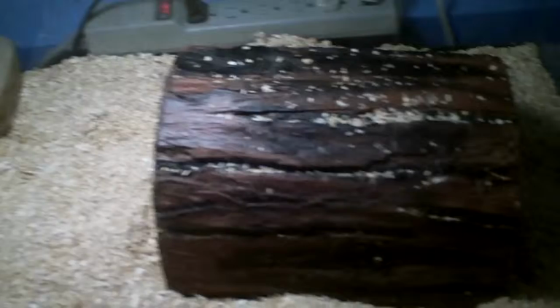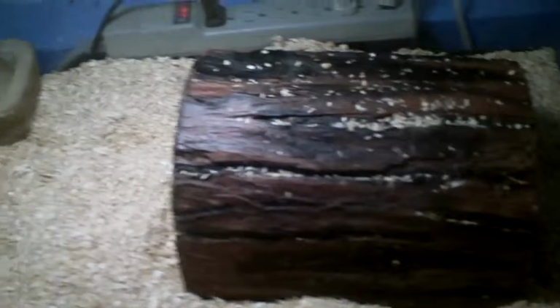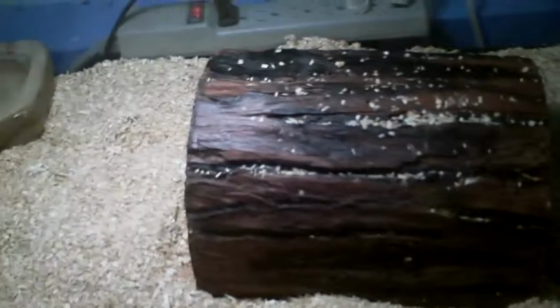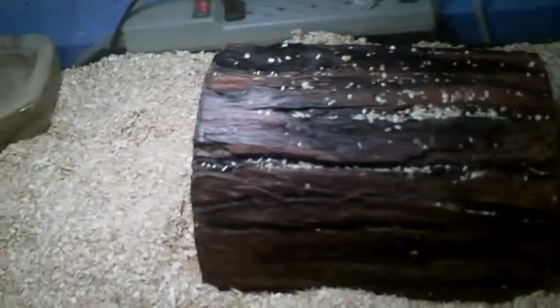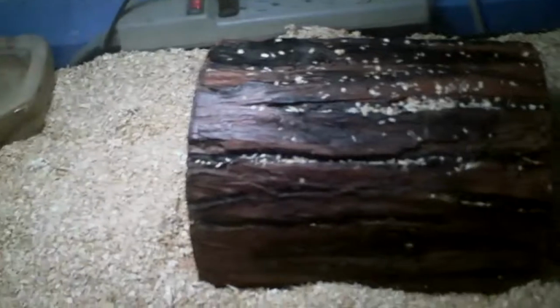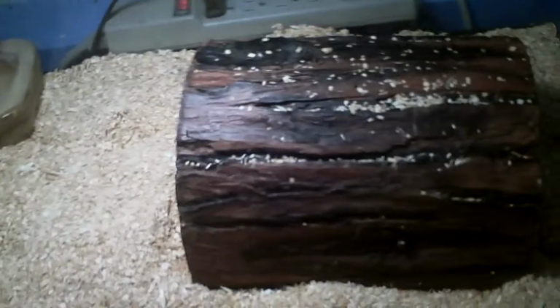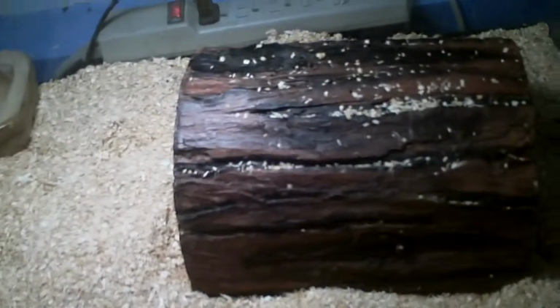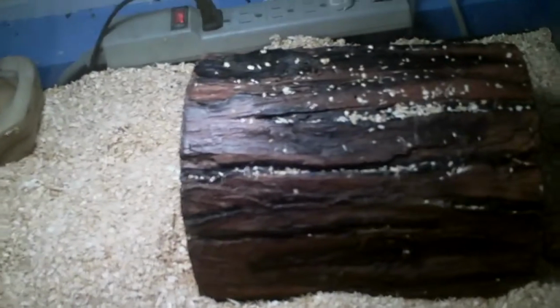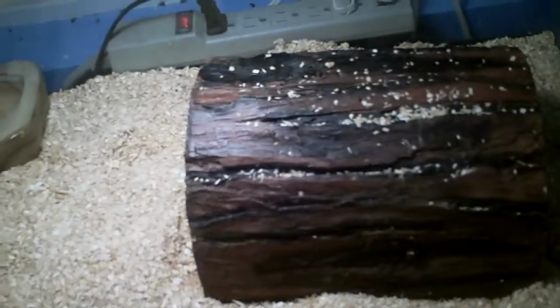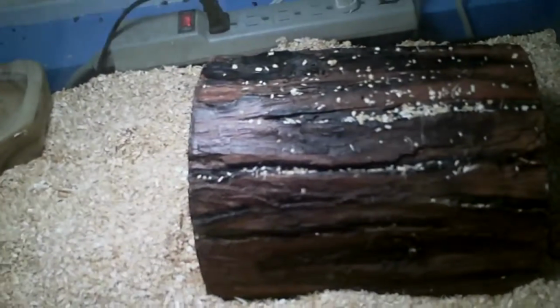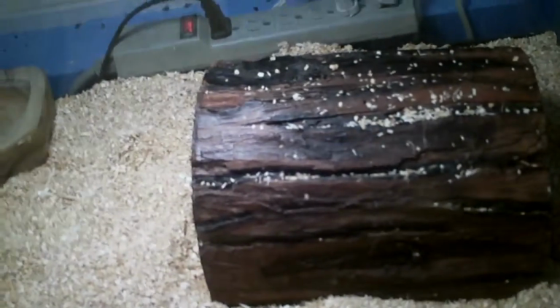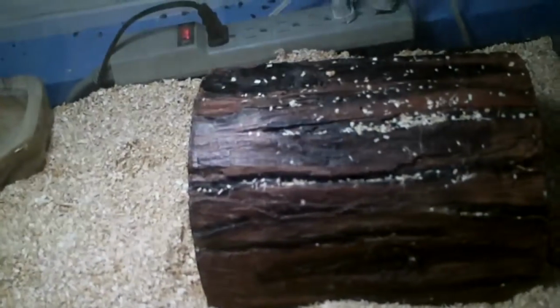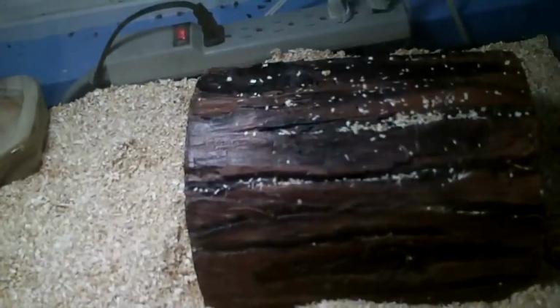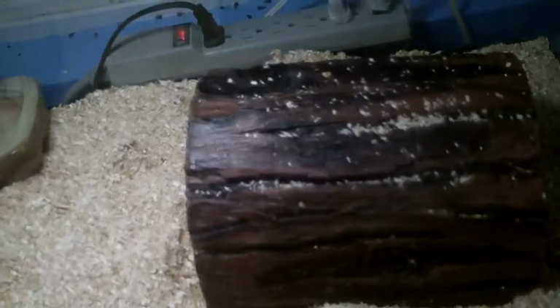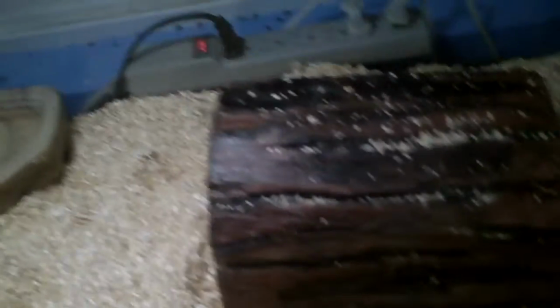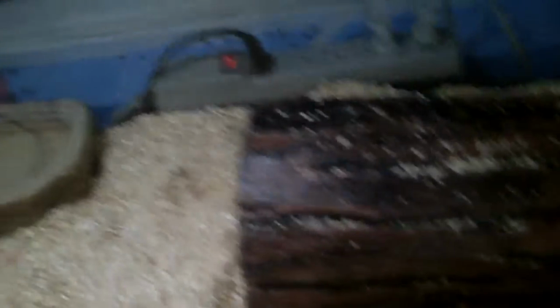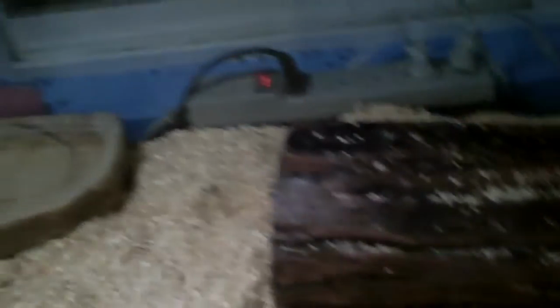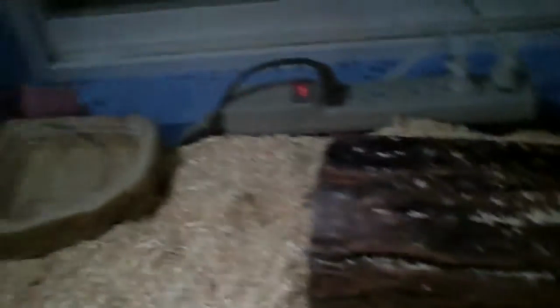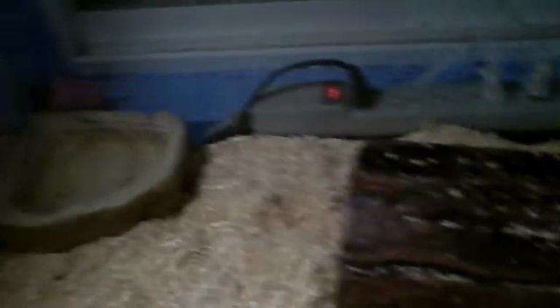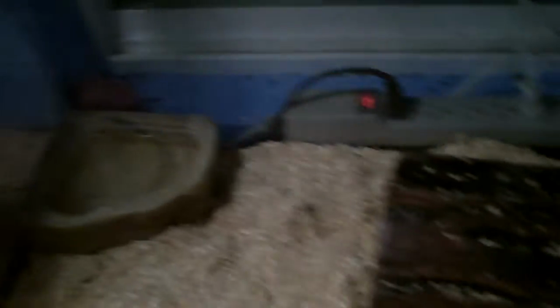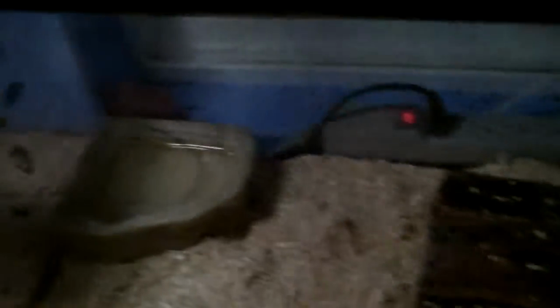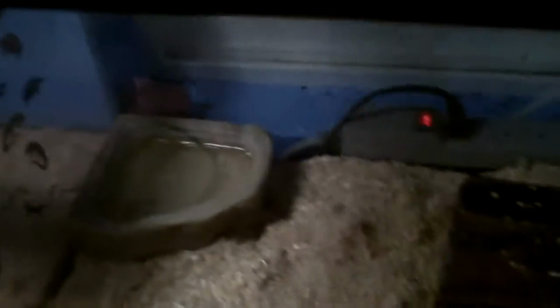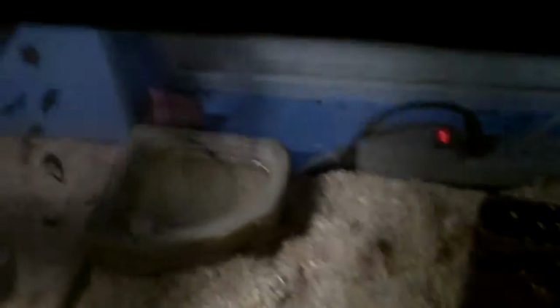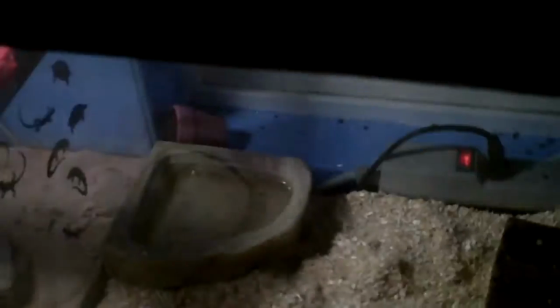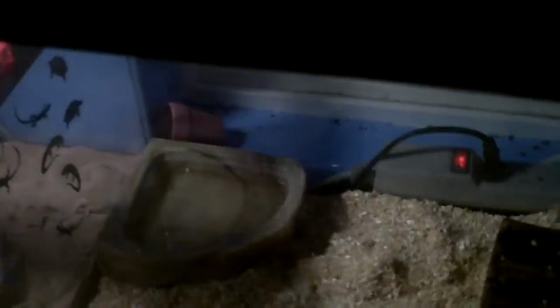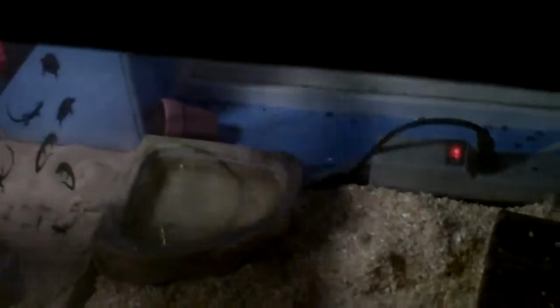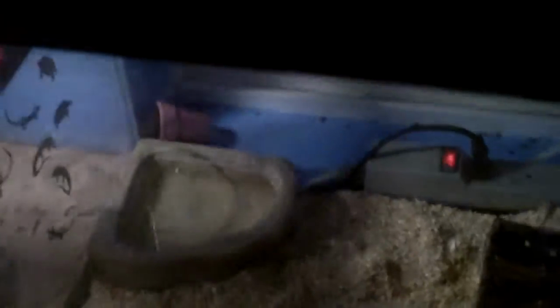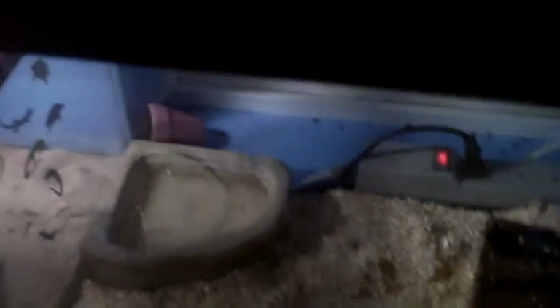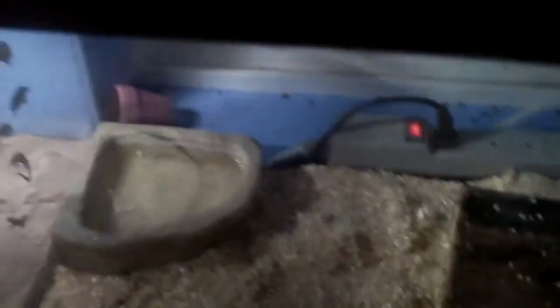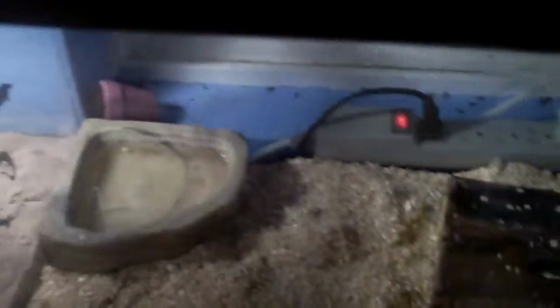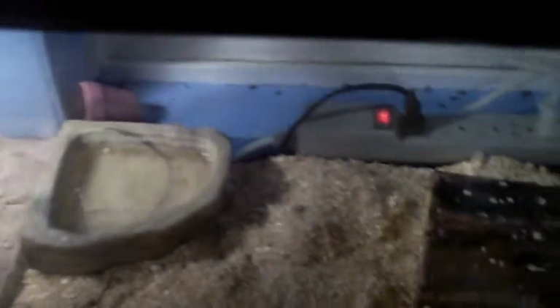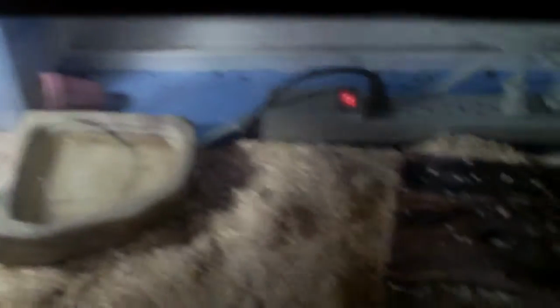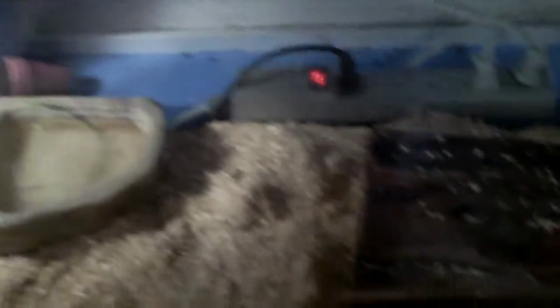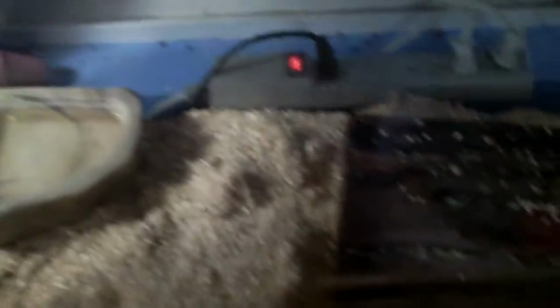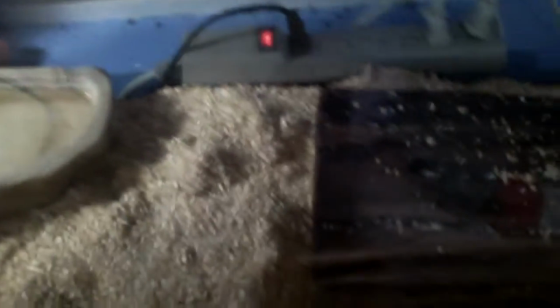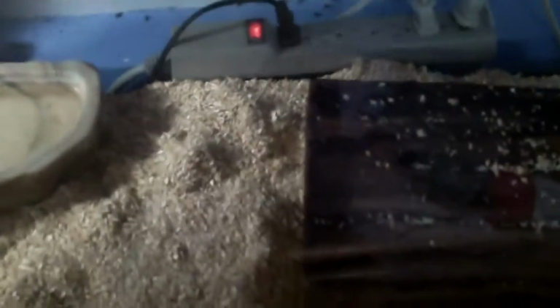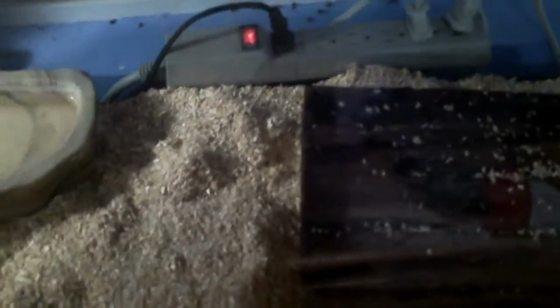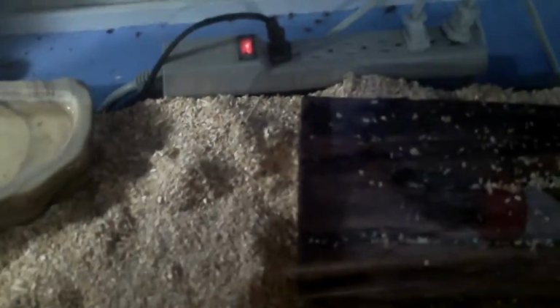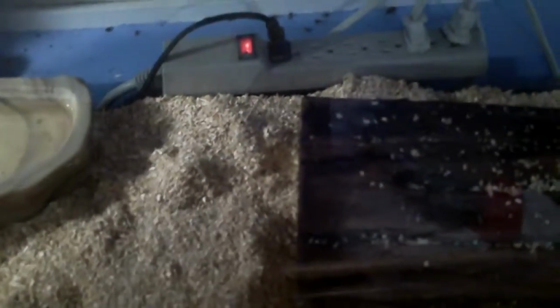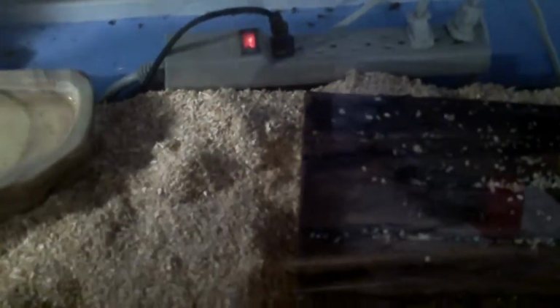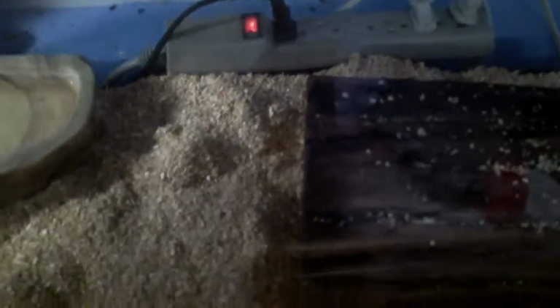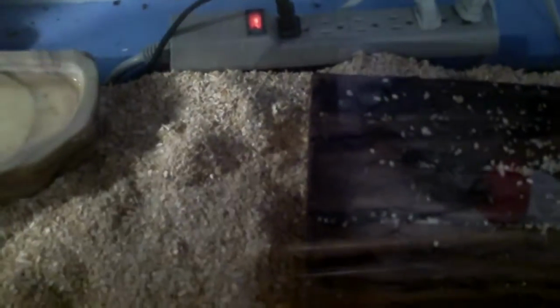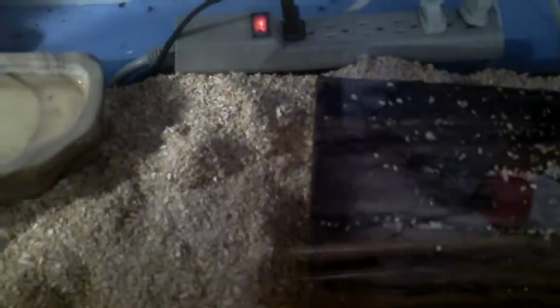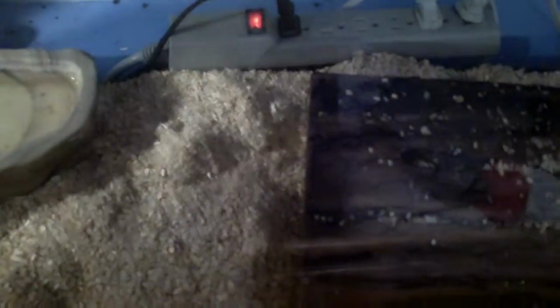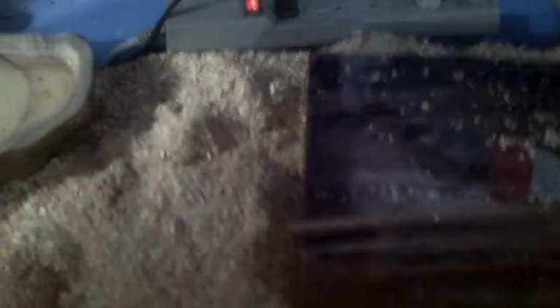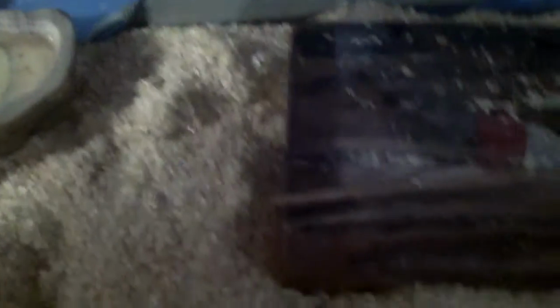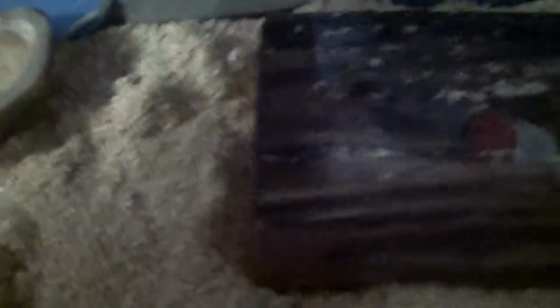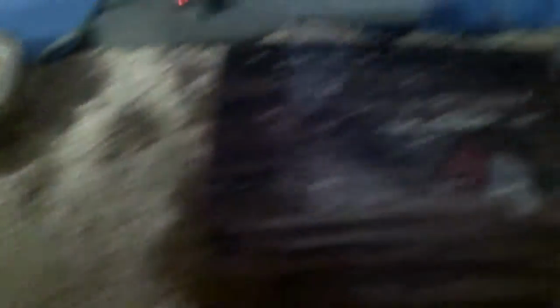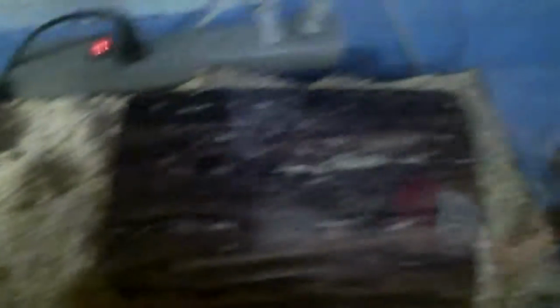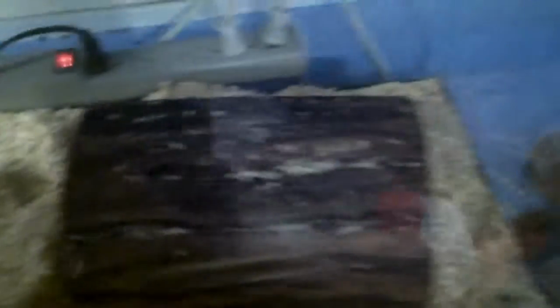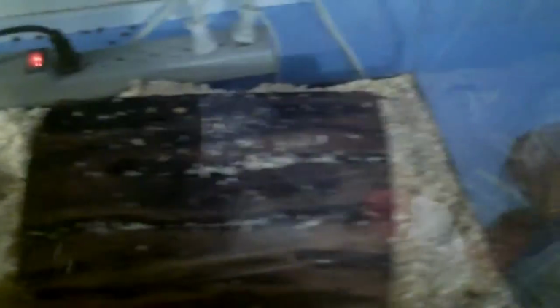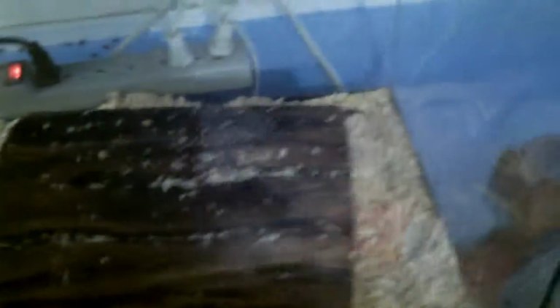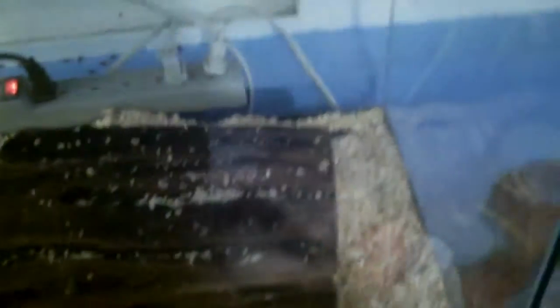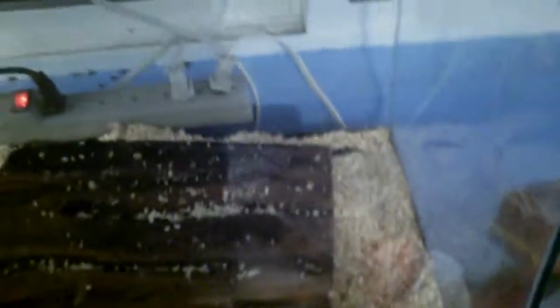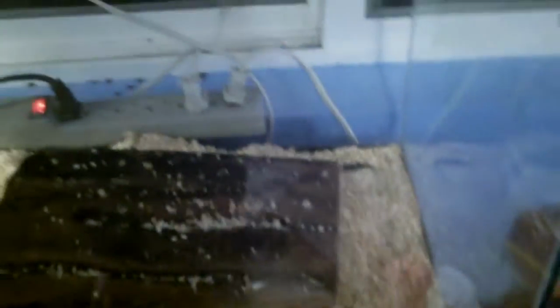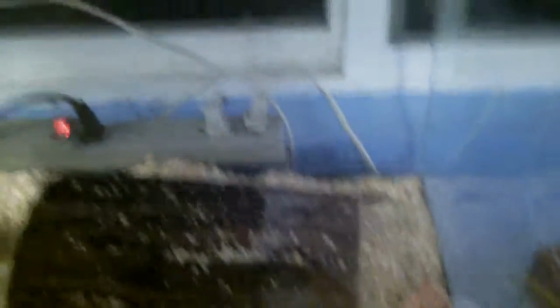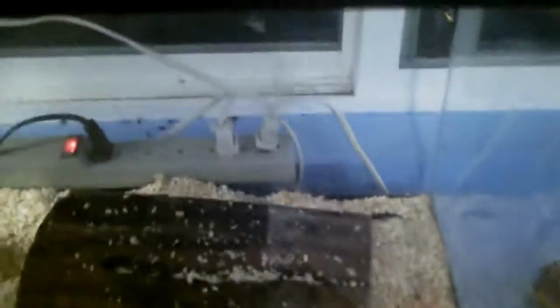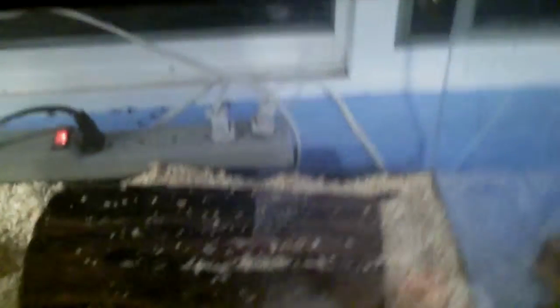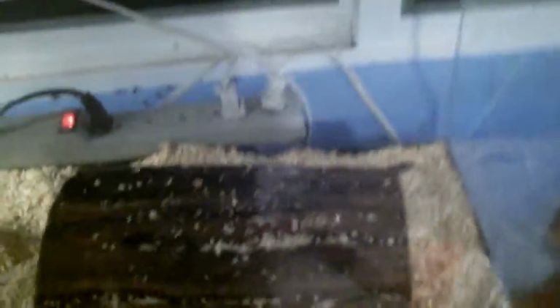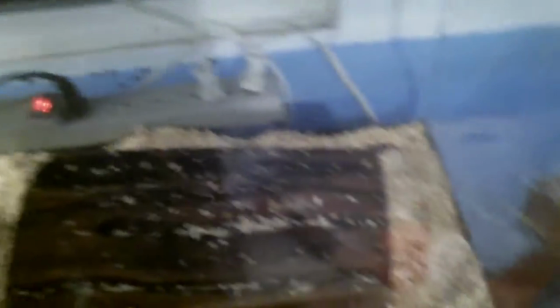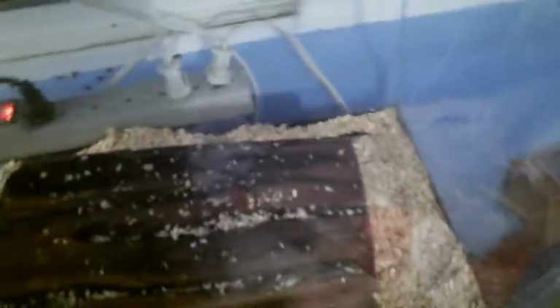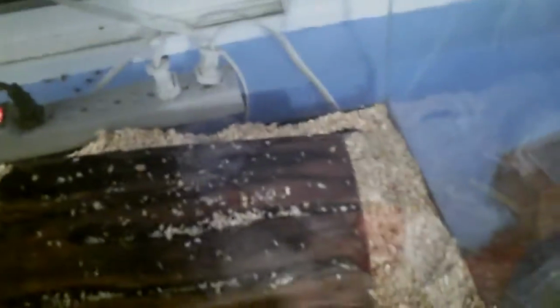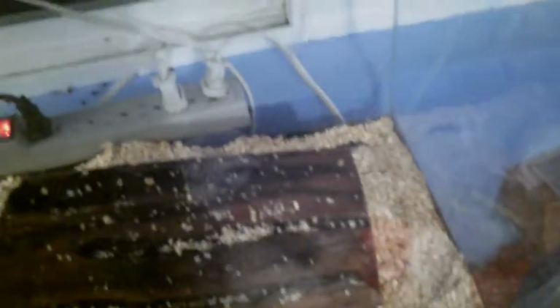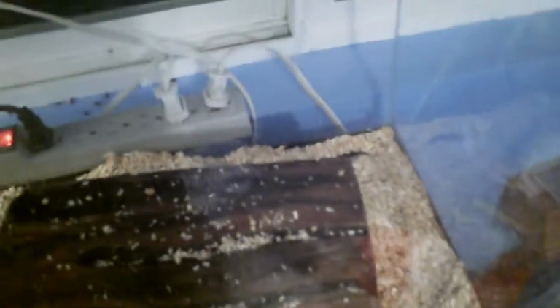Hey guys, what's up? Just got back from the reptile show yesterday.